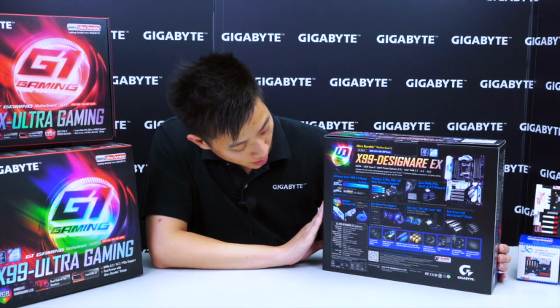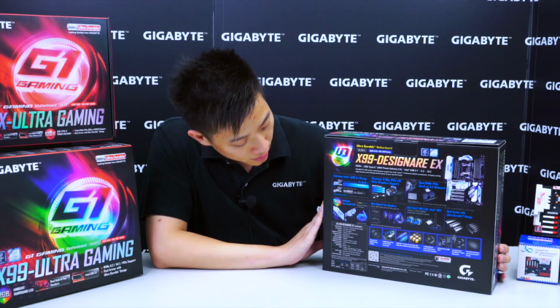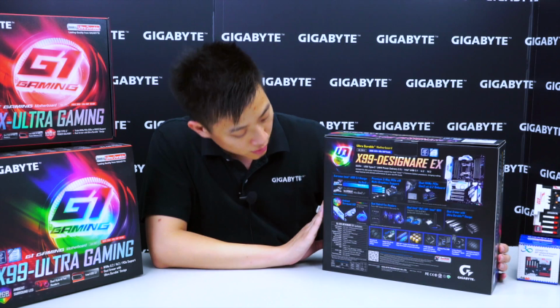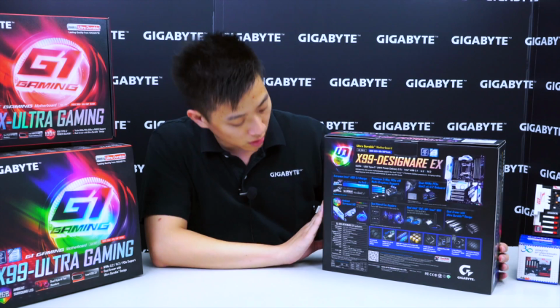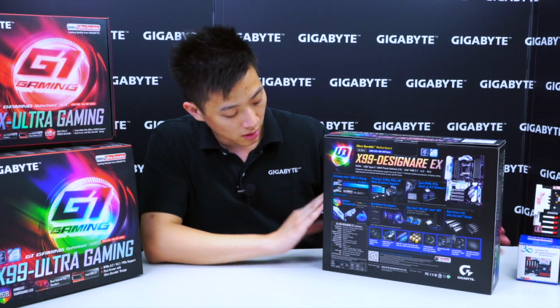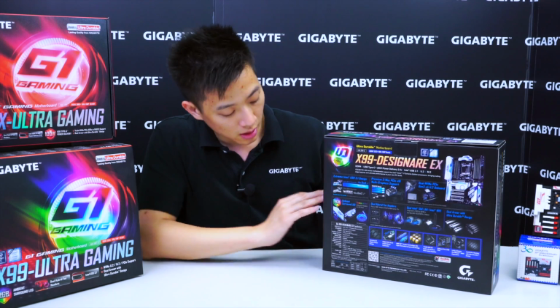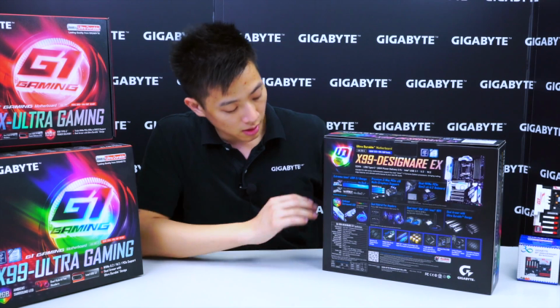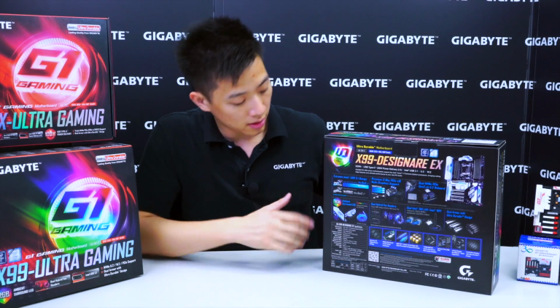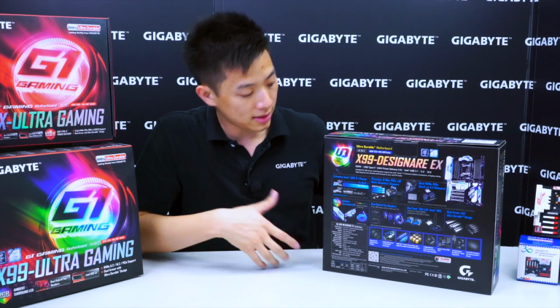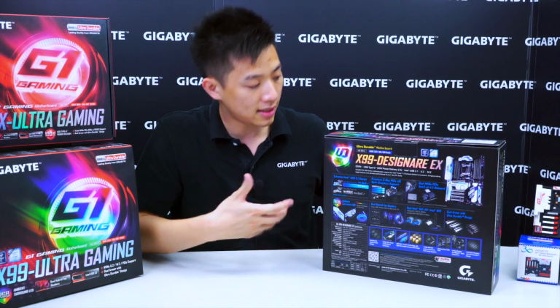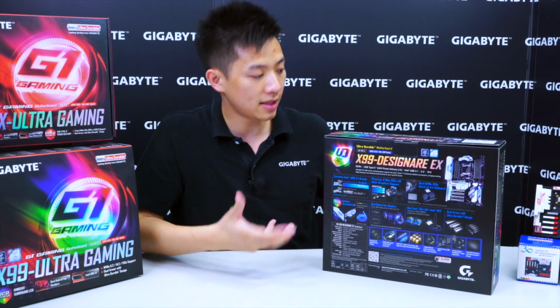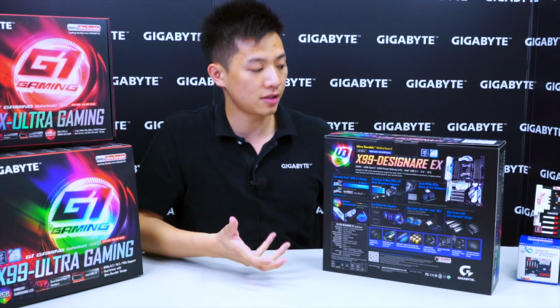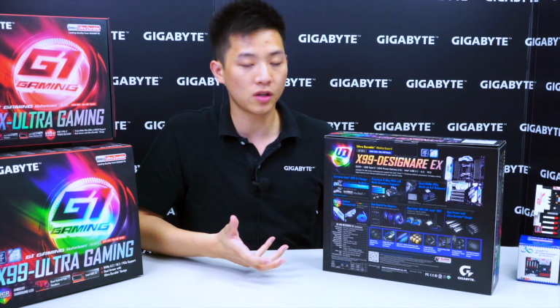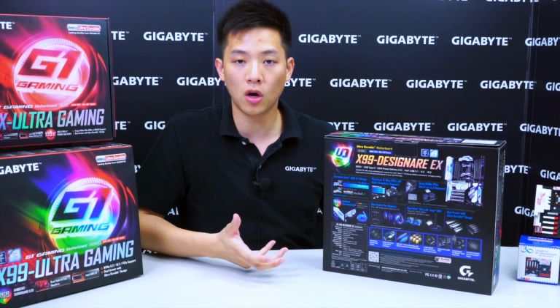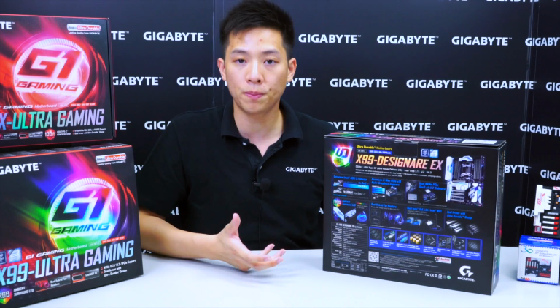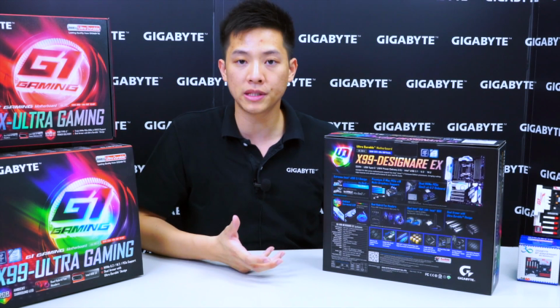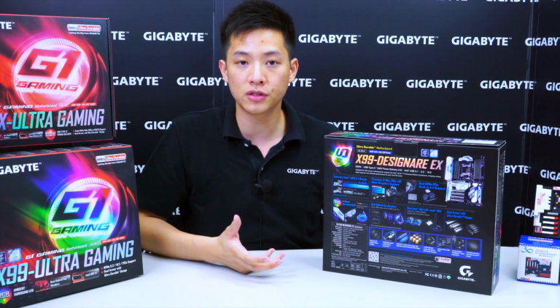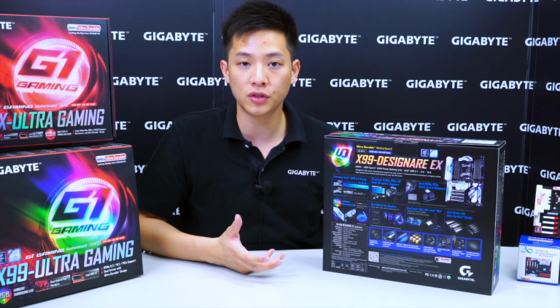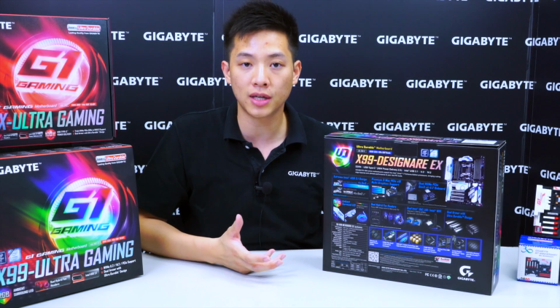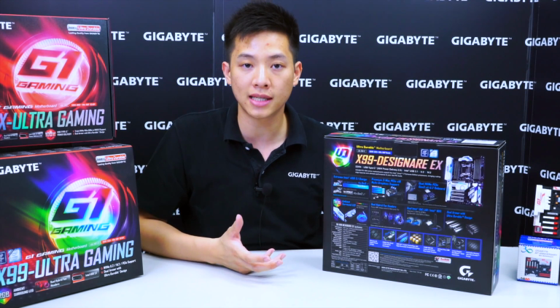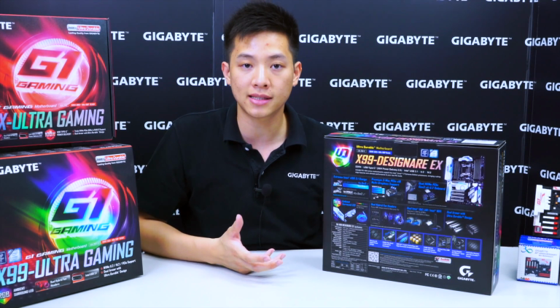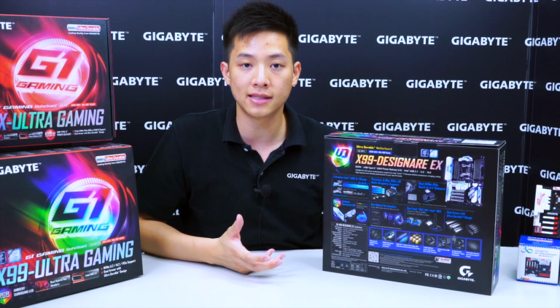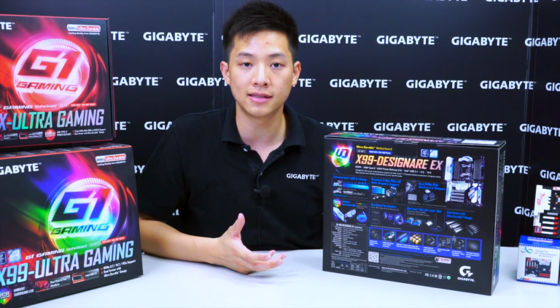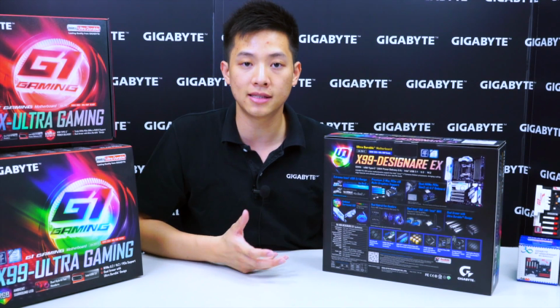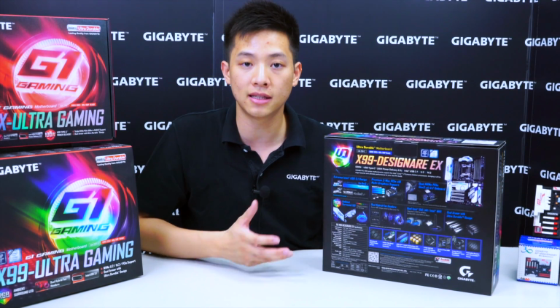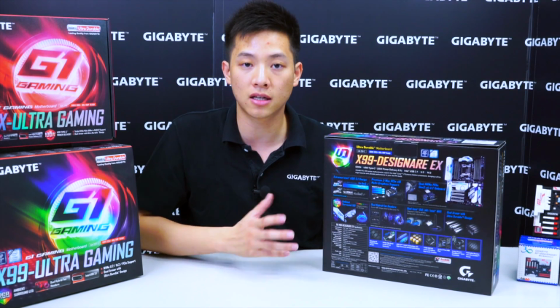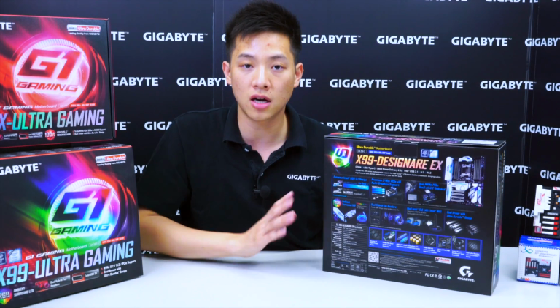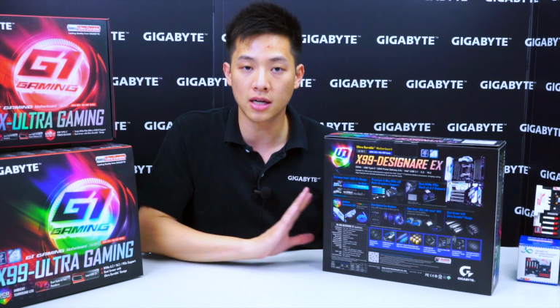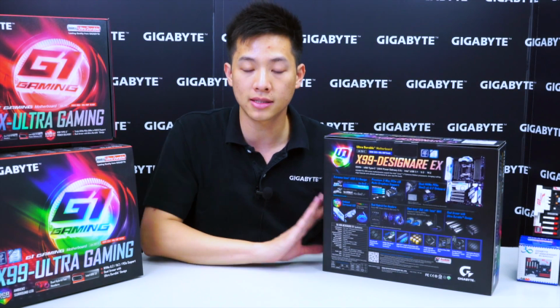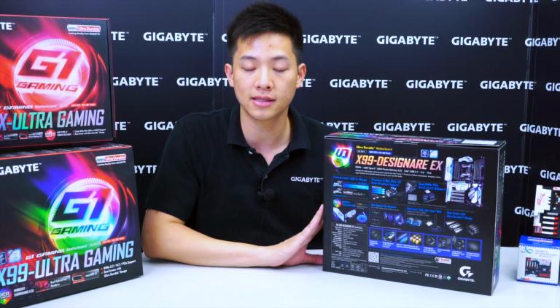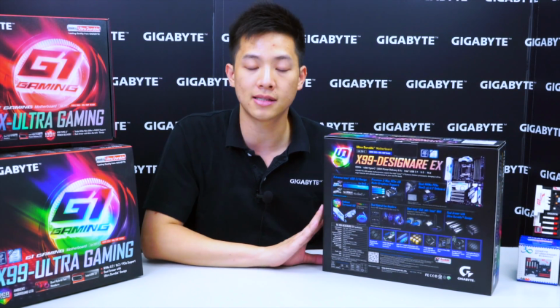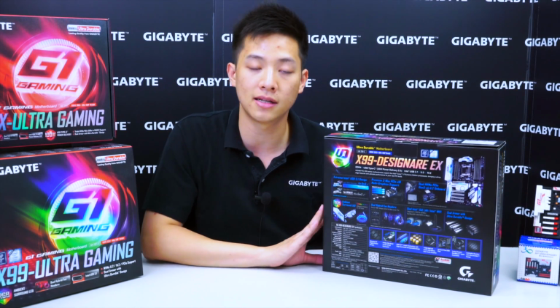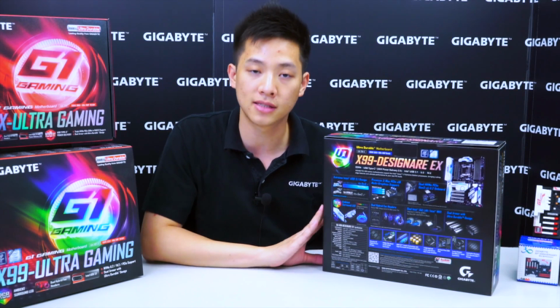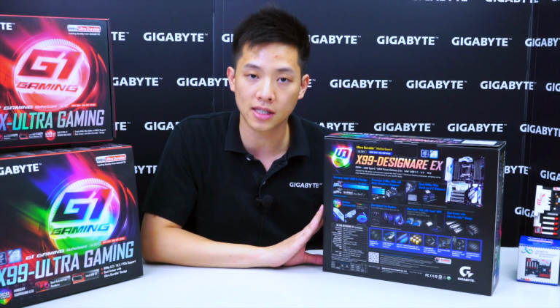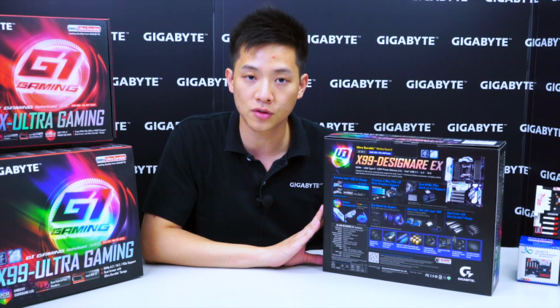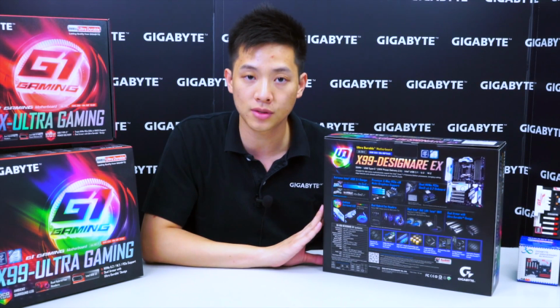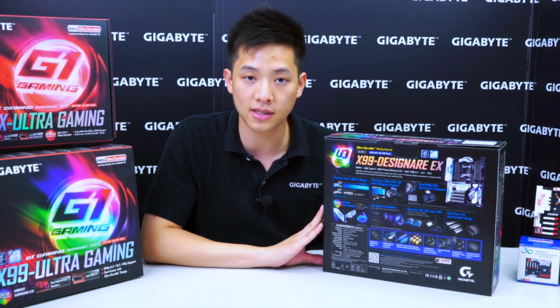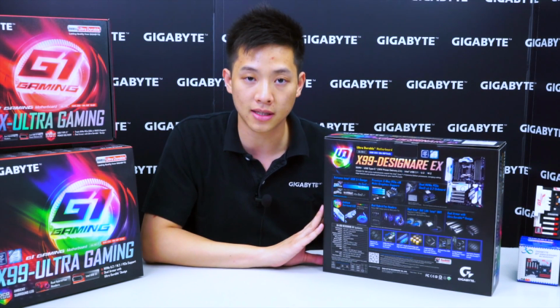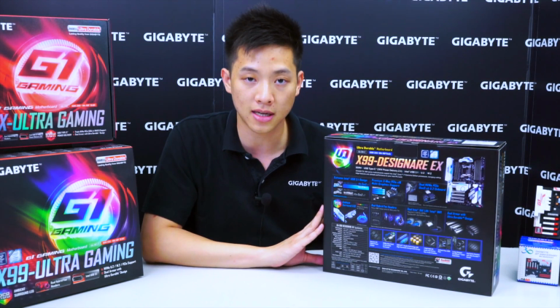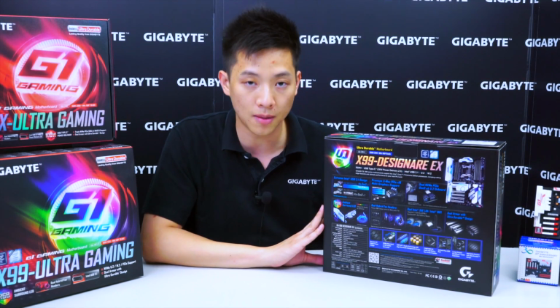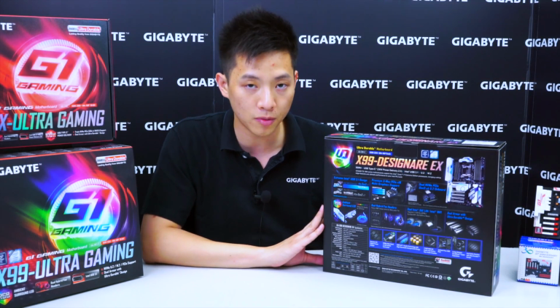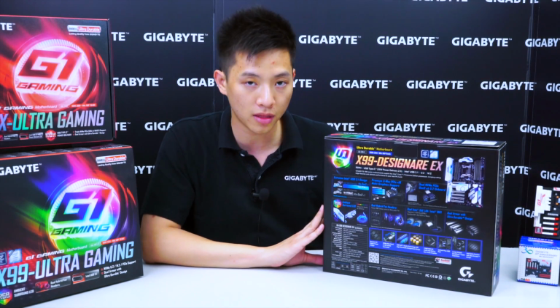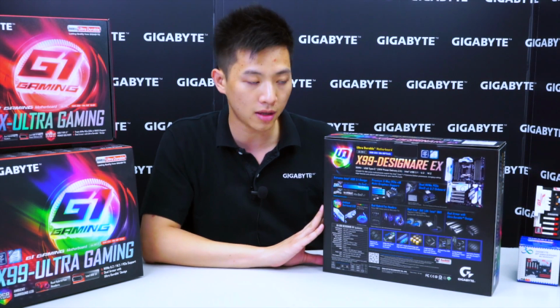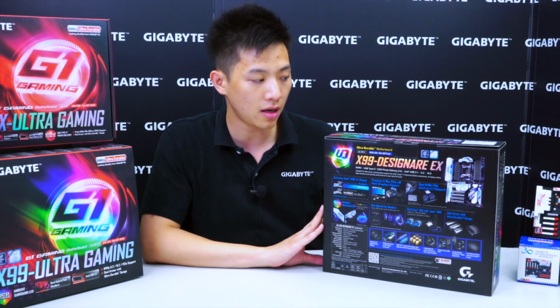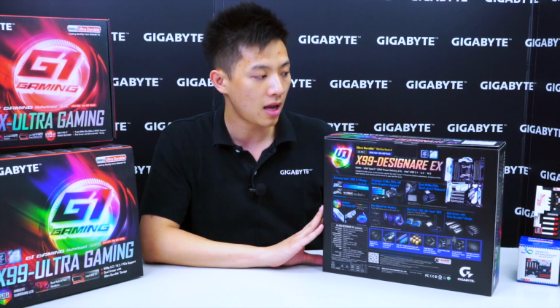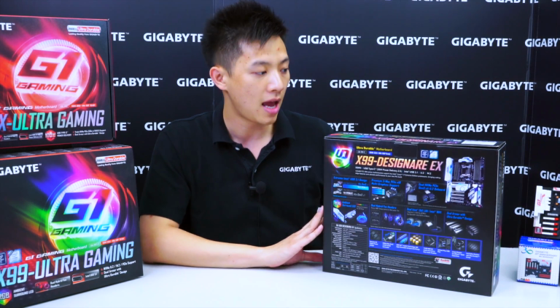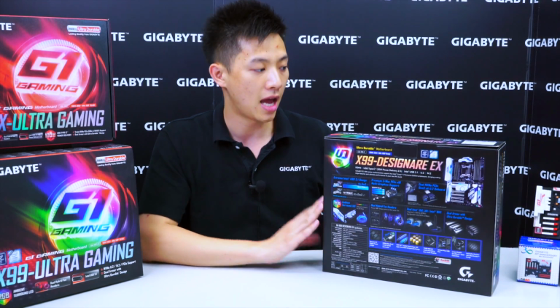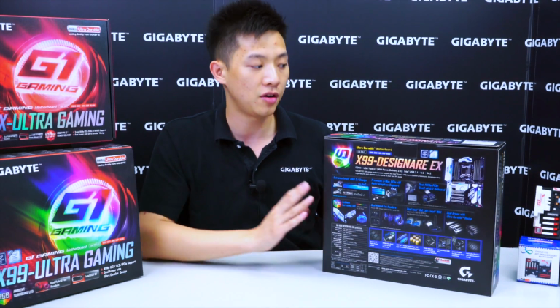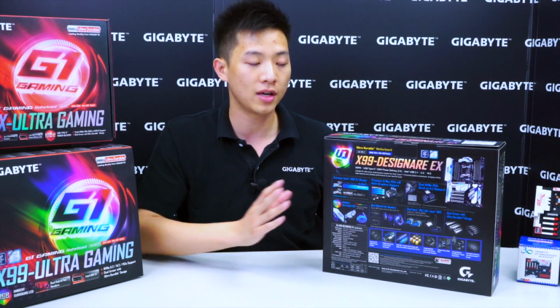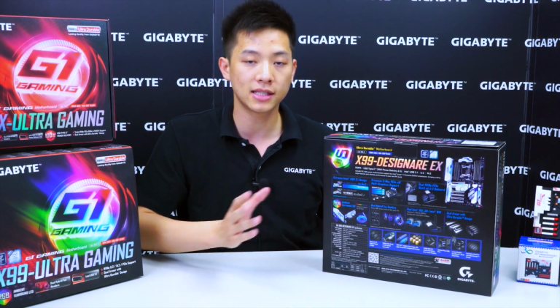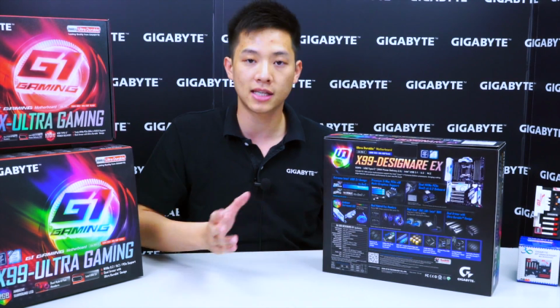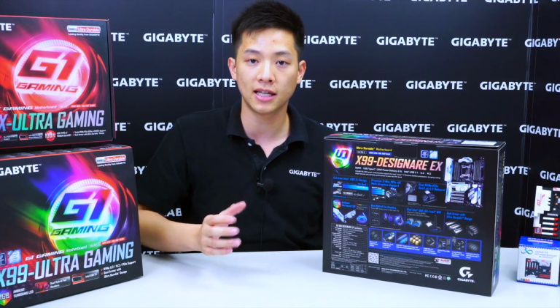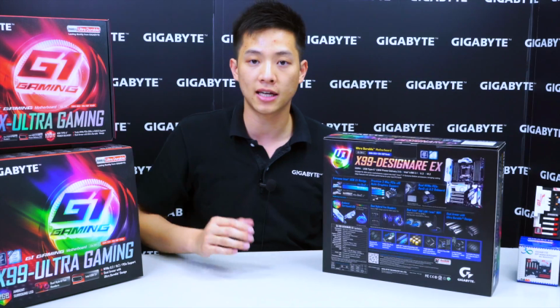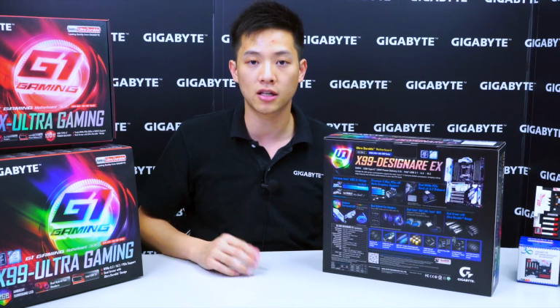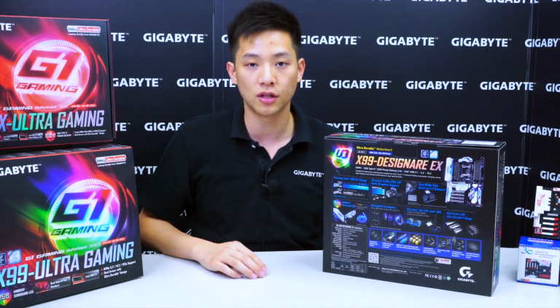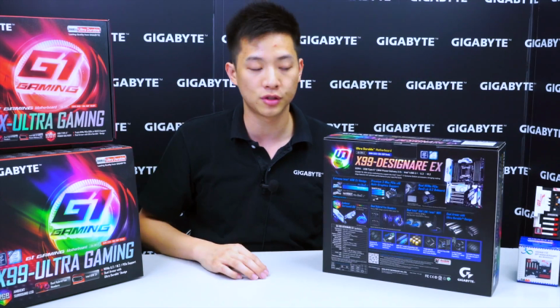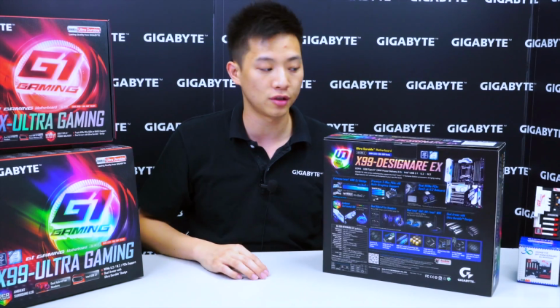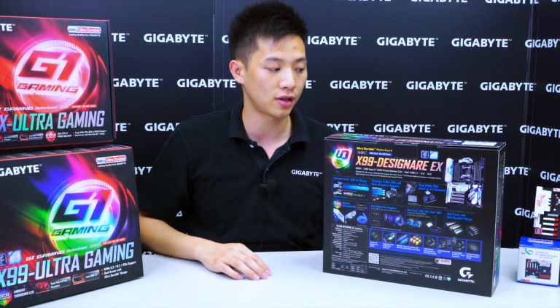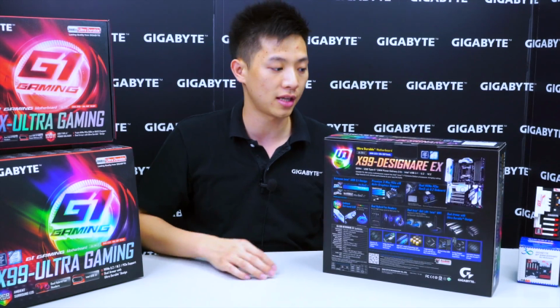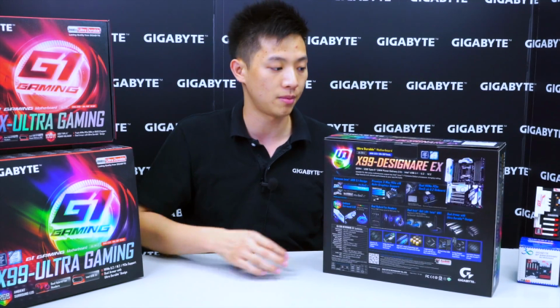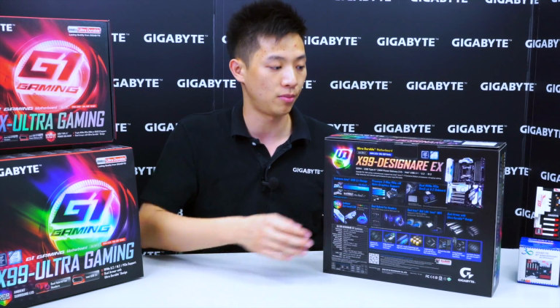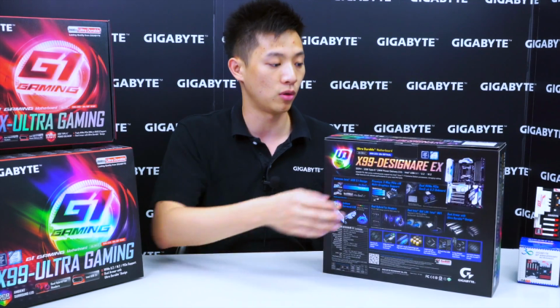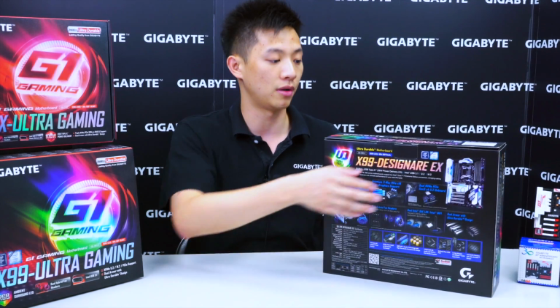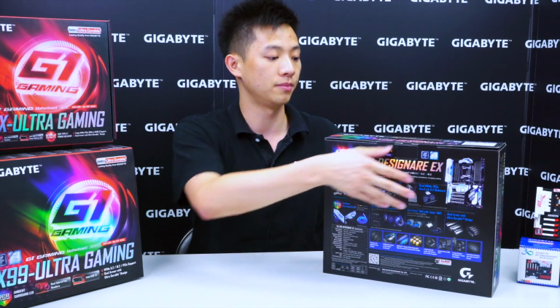So let's get this open so you guys can see the contents and accessories that come with it and get a closer look at the board.